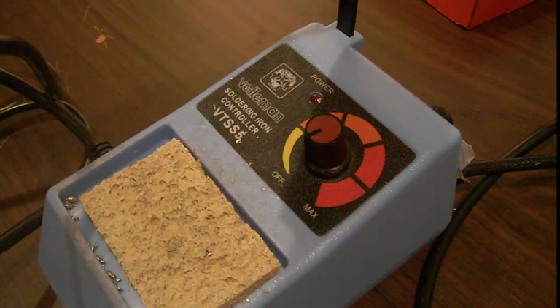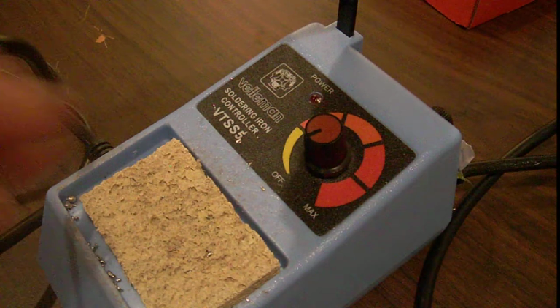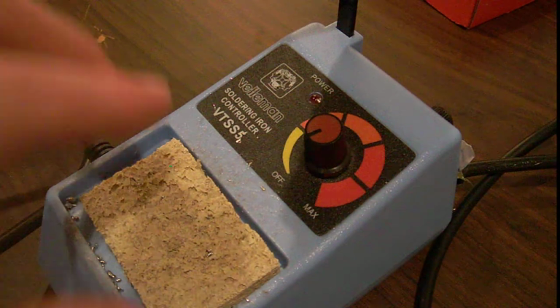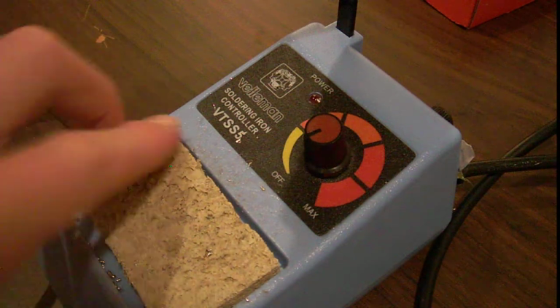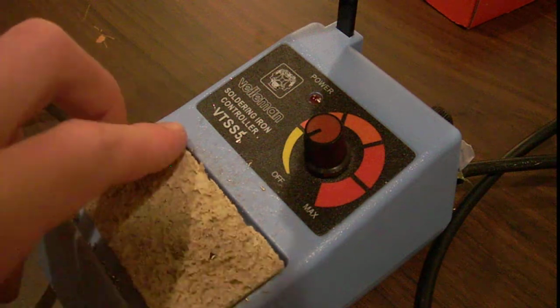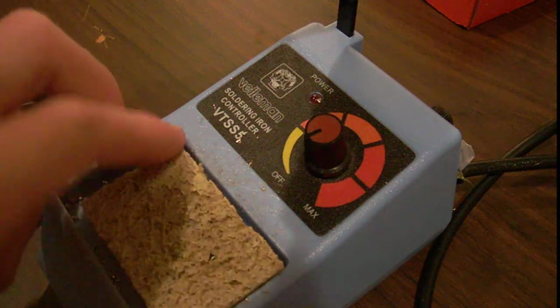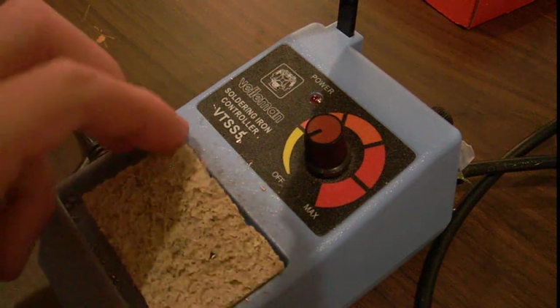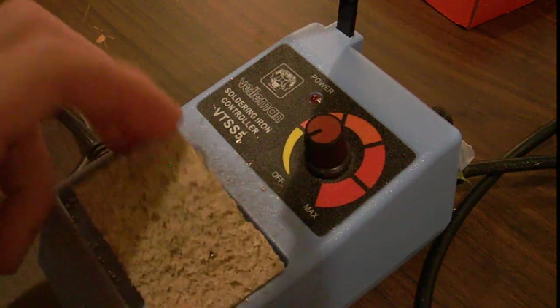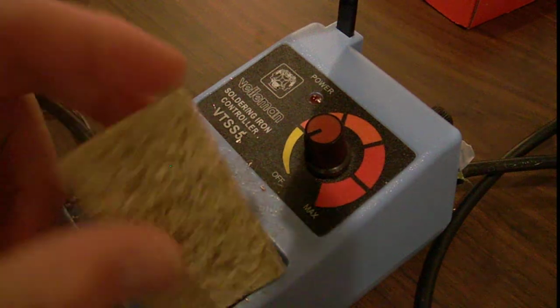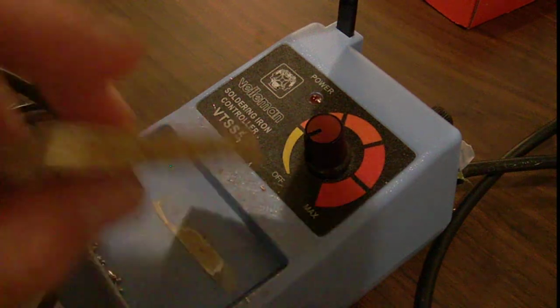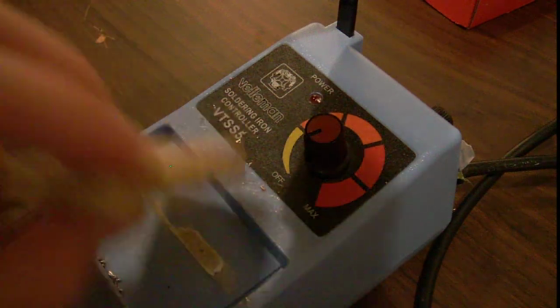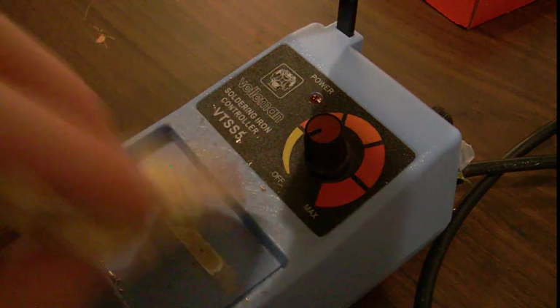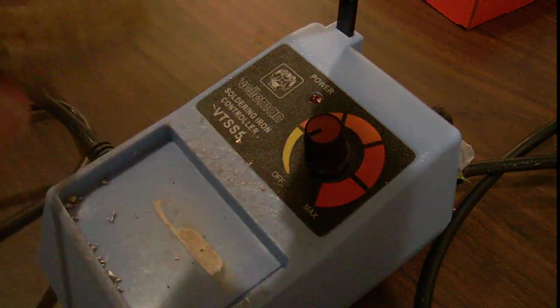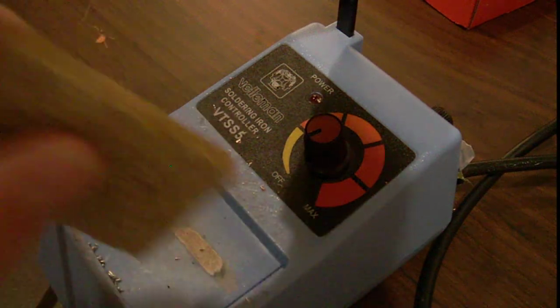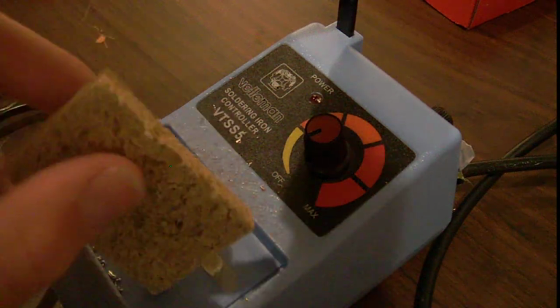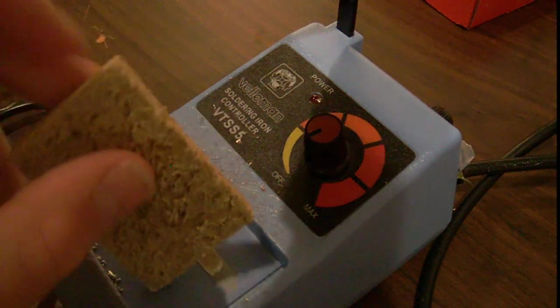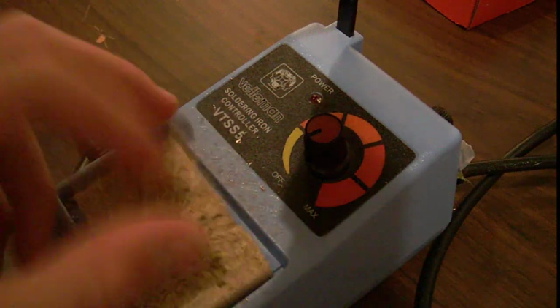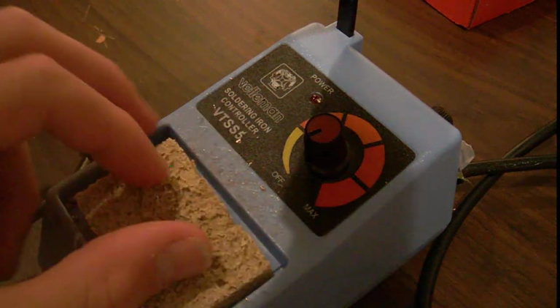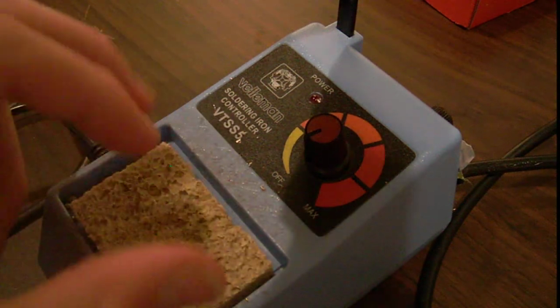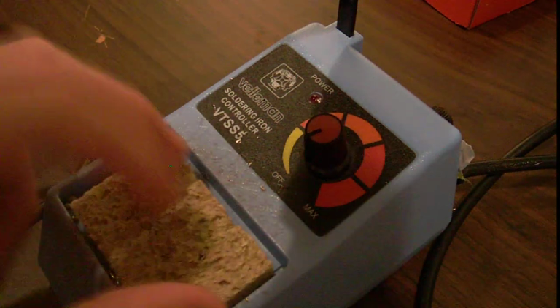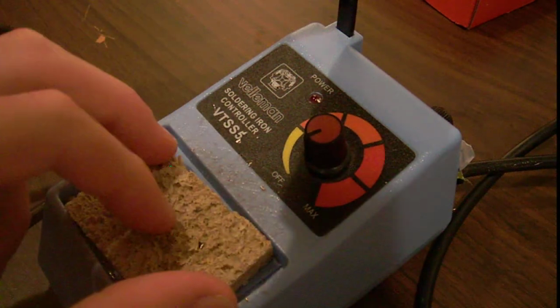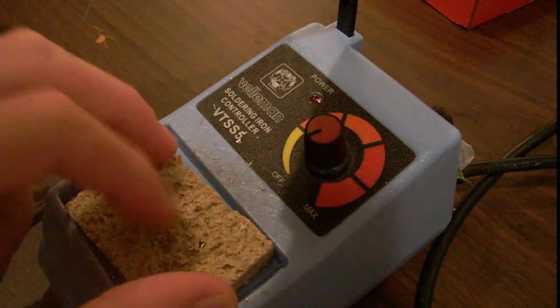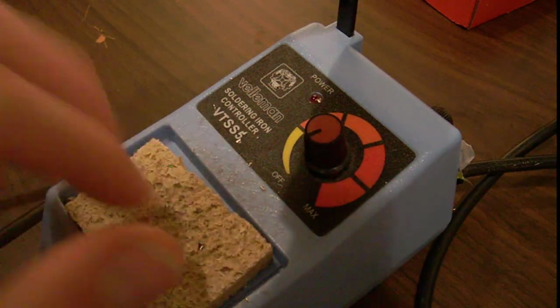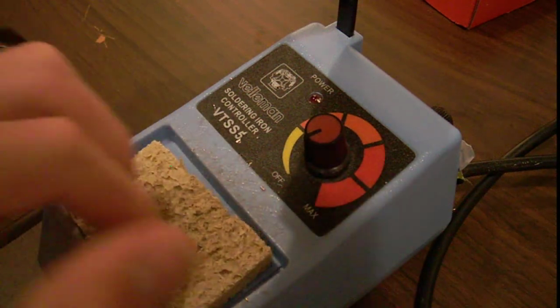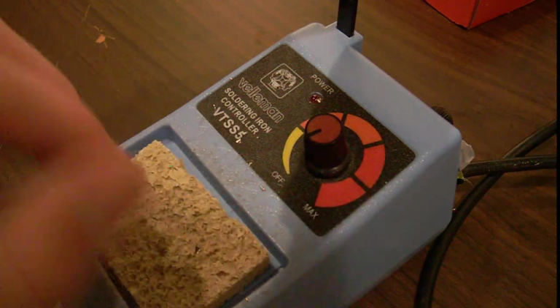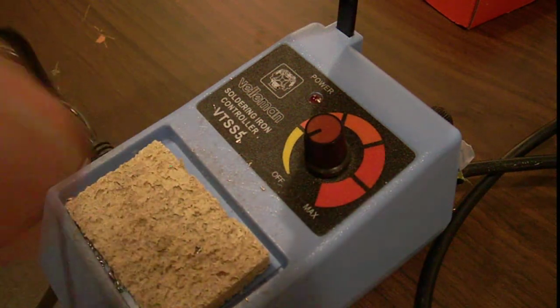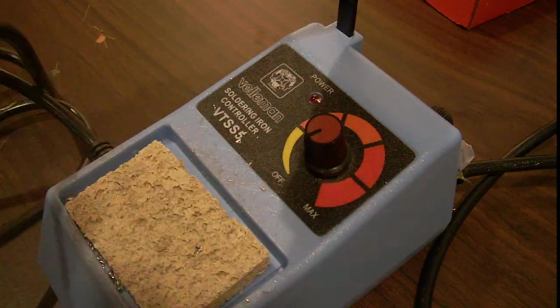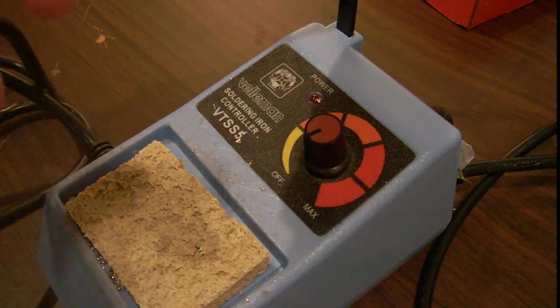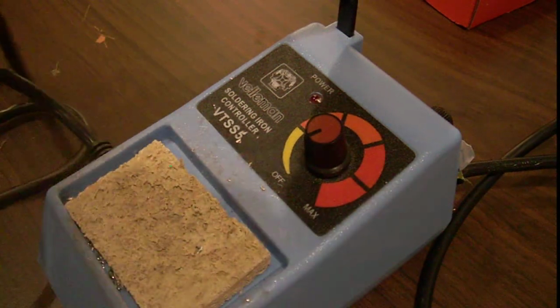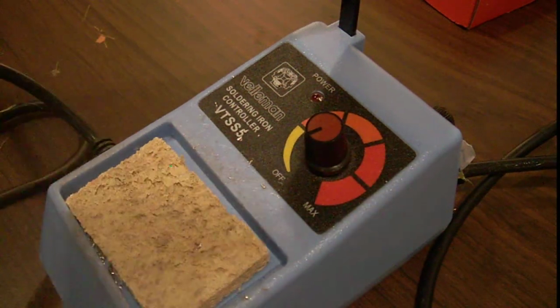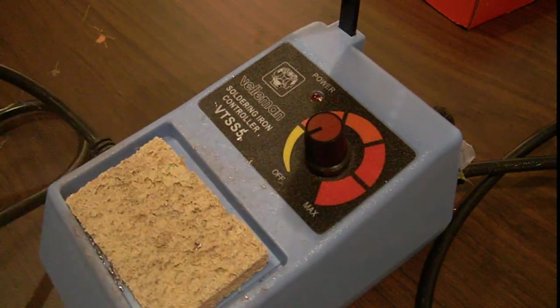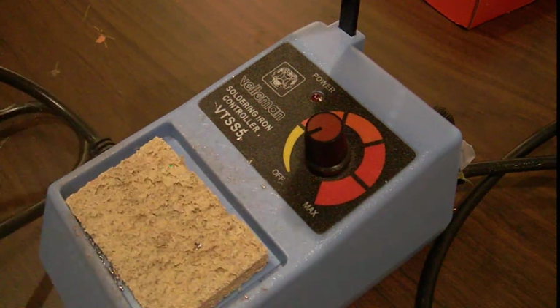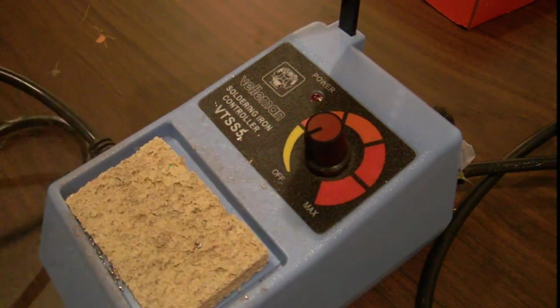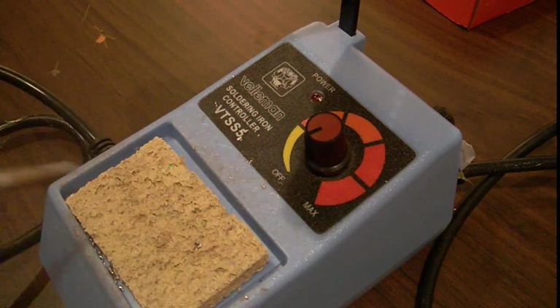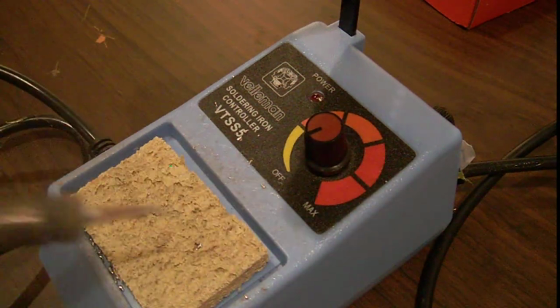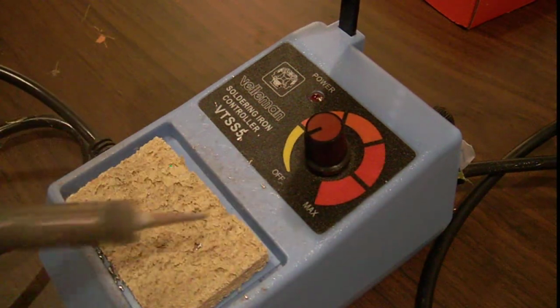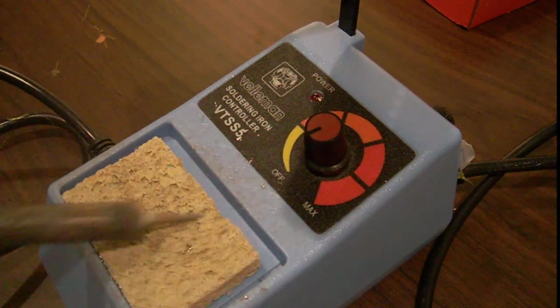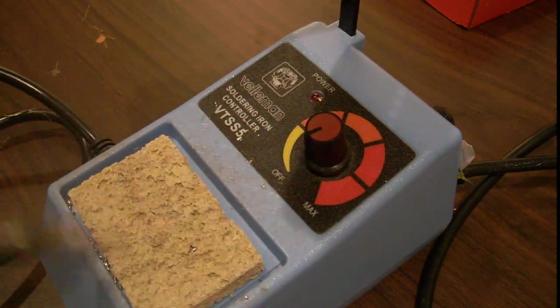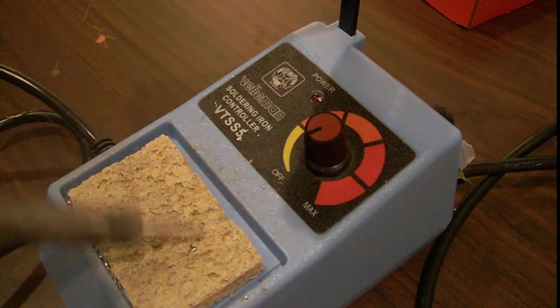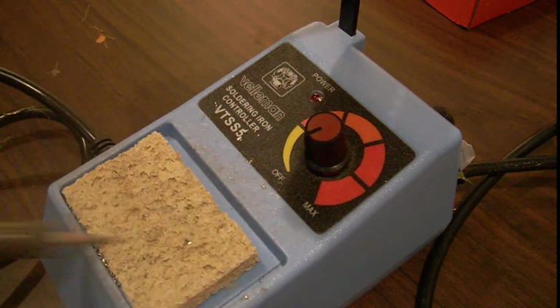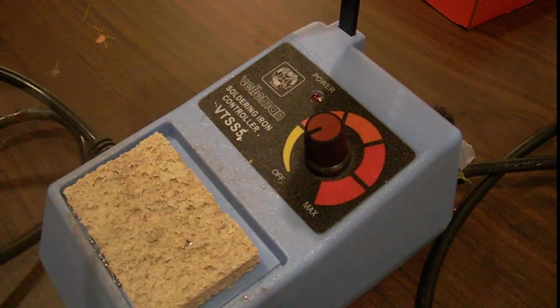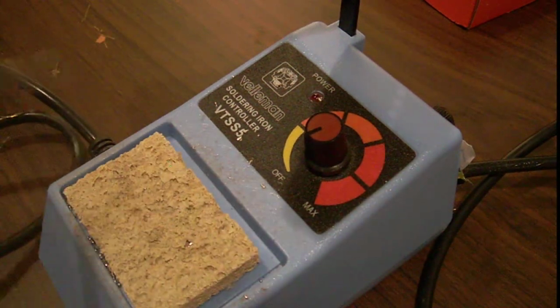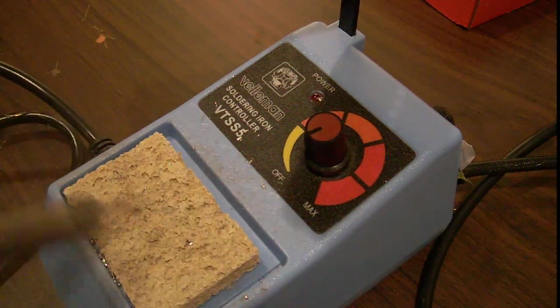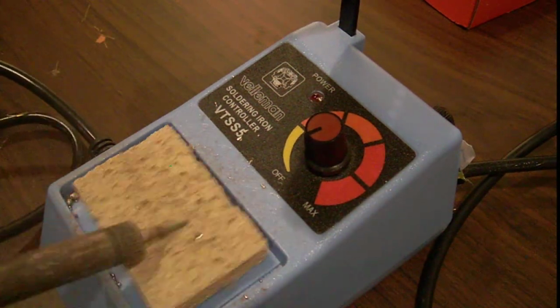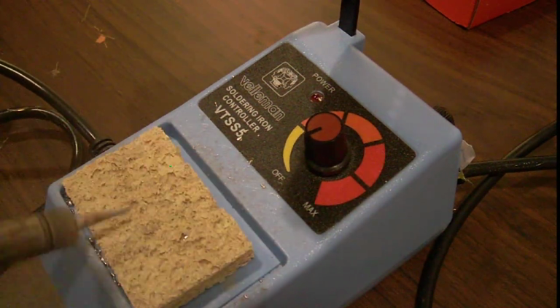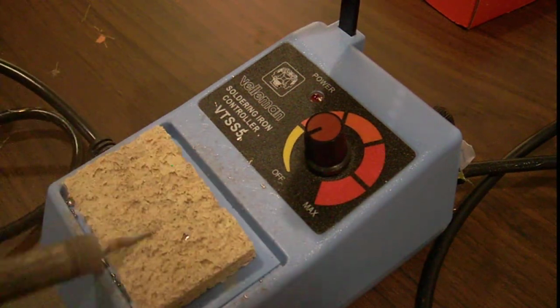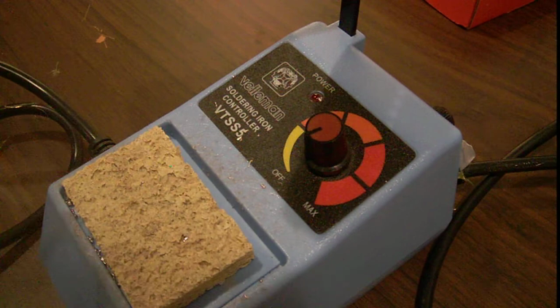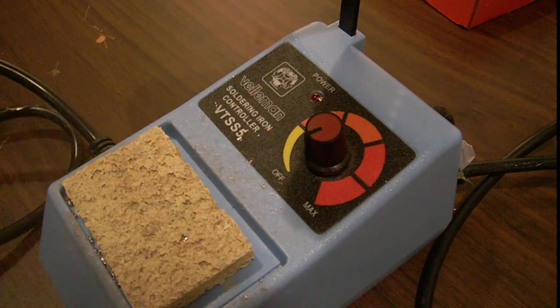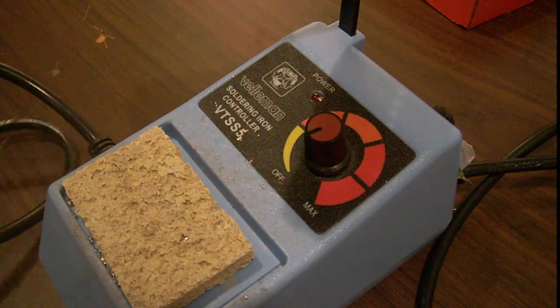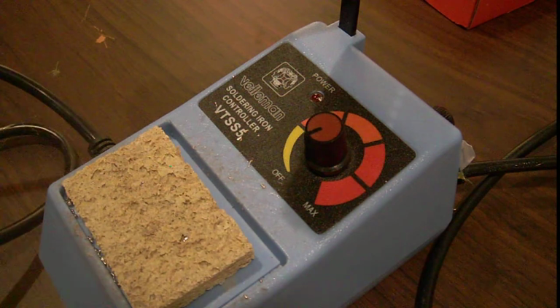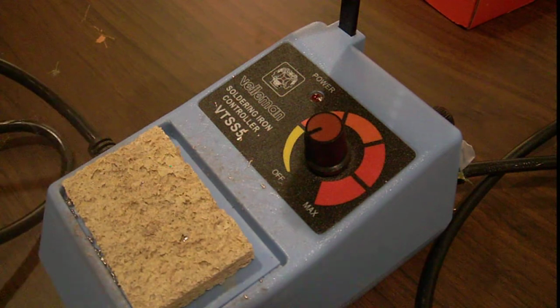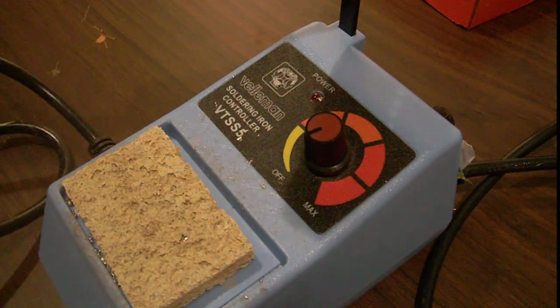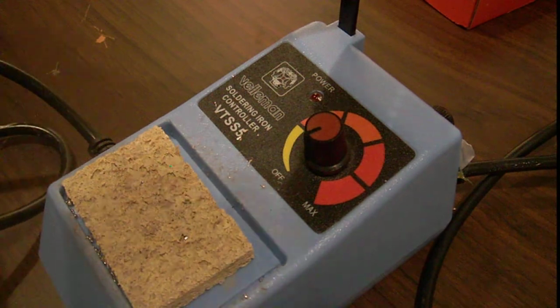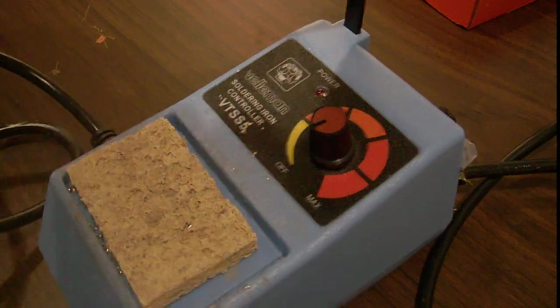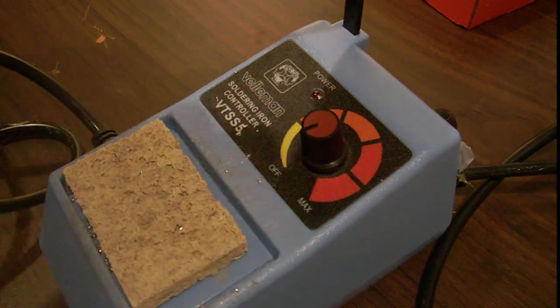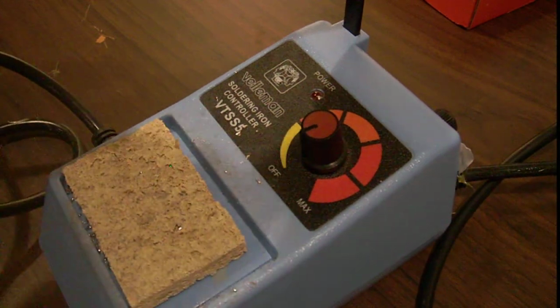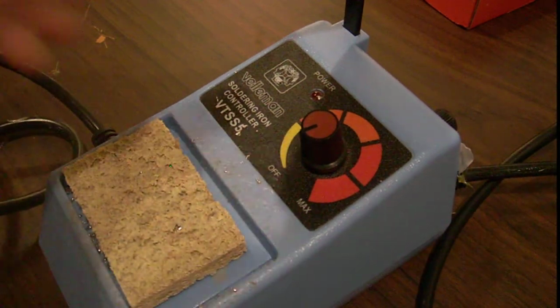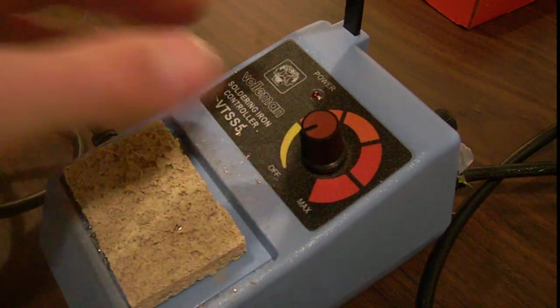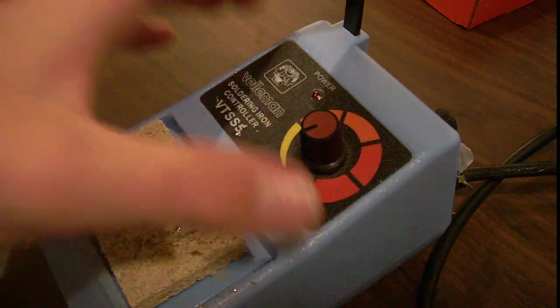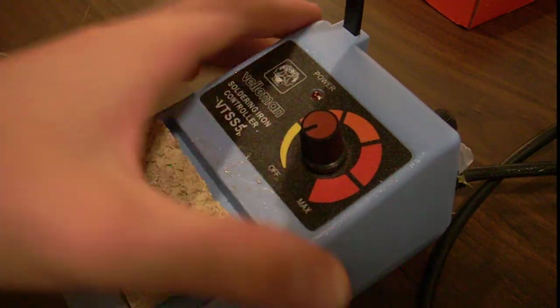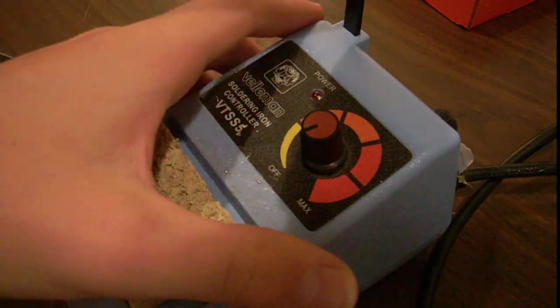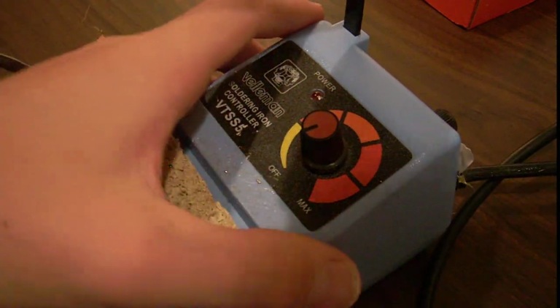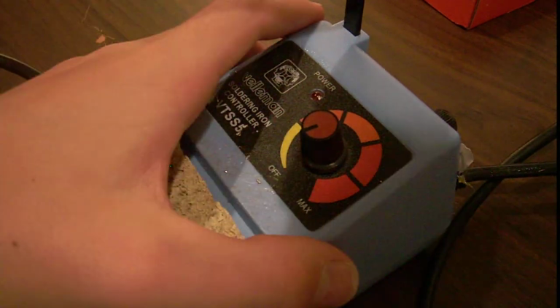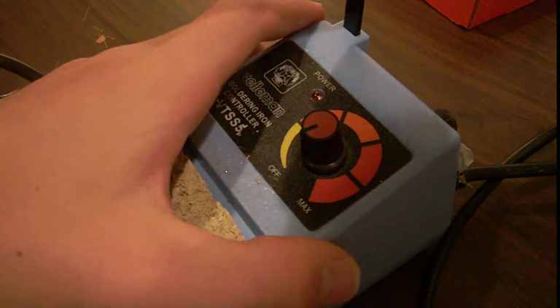It has a nice sponge tray with a sponge, so you can wet it and use it when your soldering iron gets dirty.